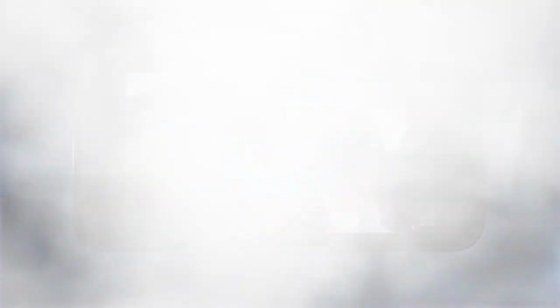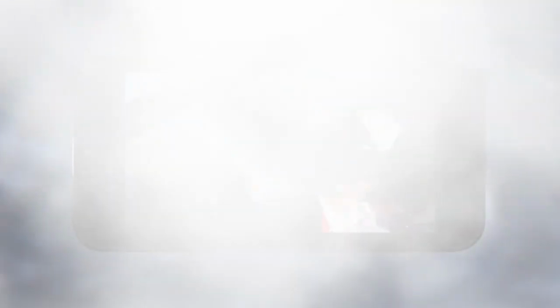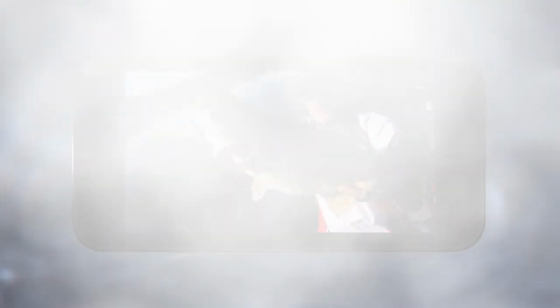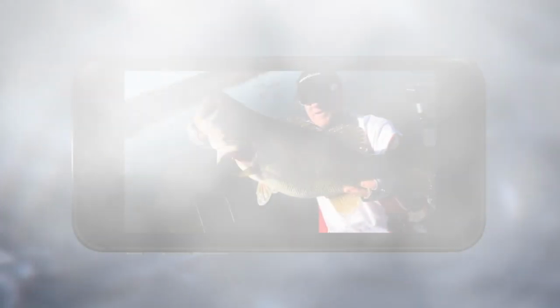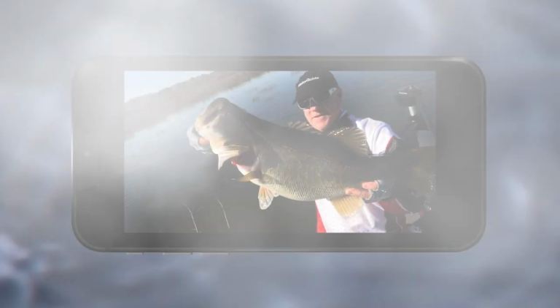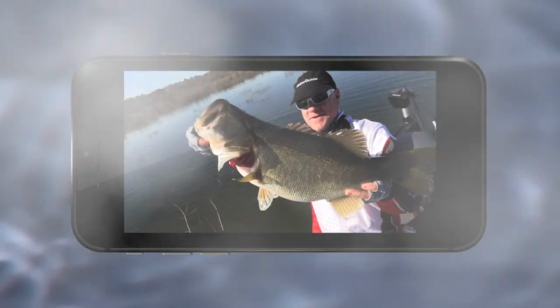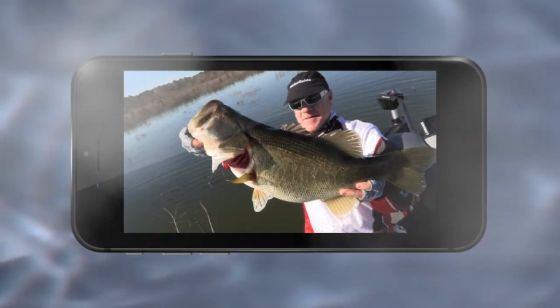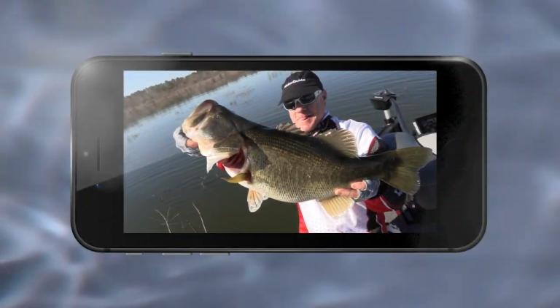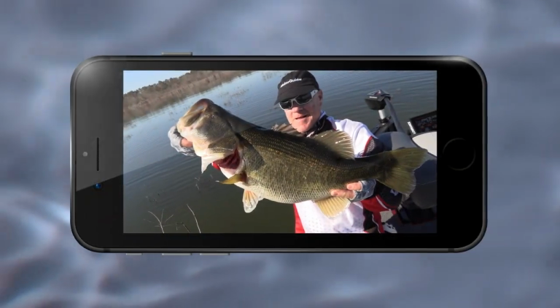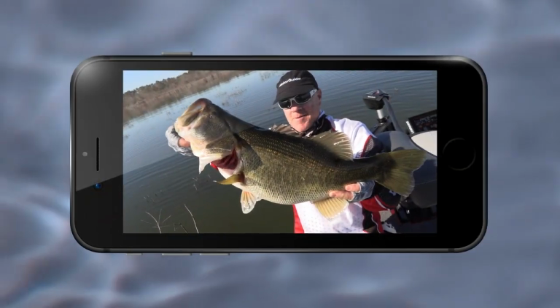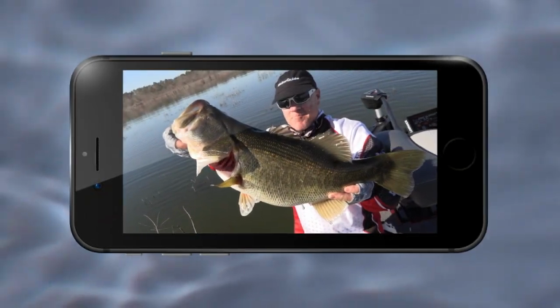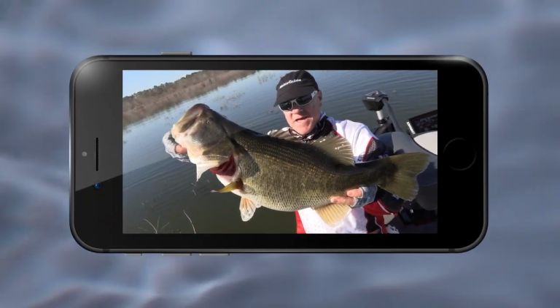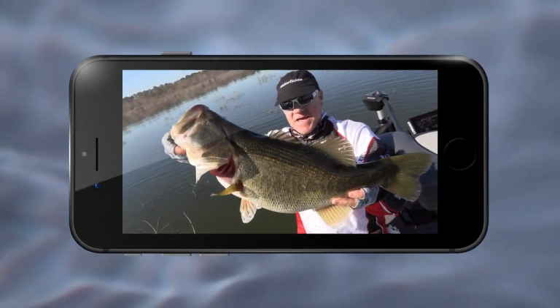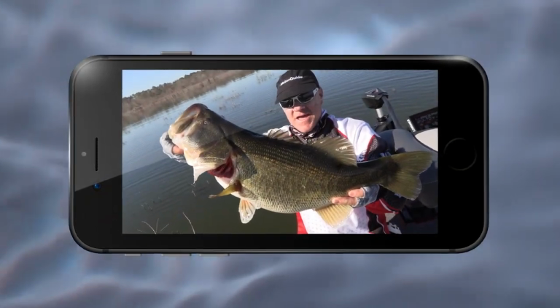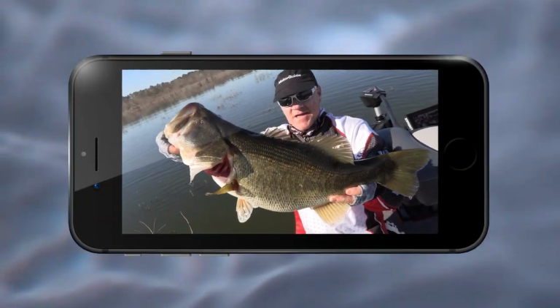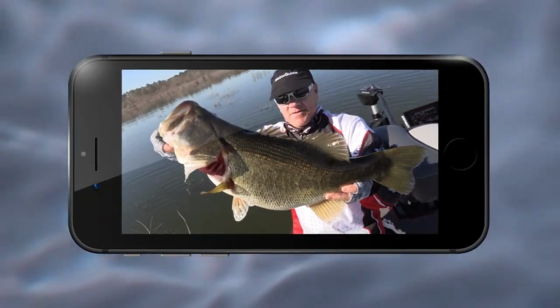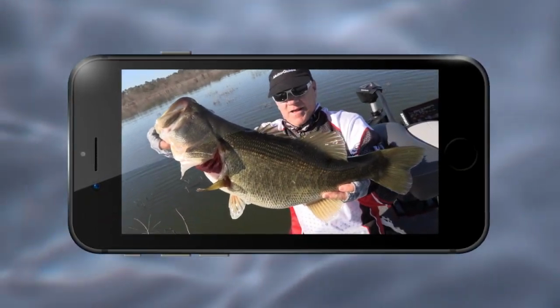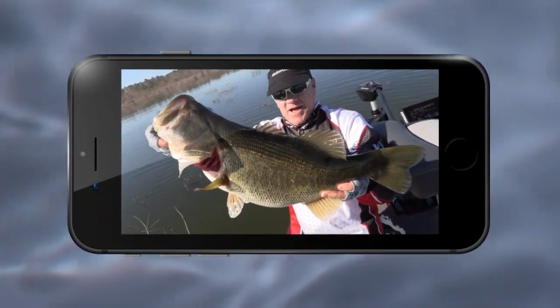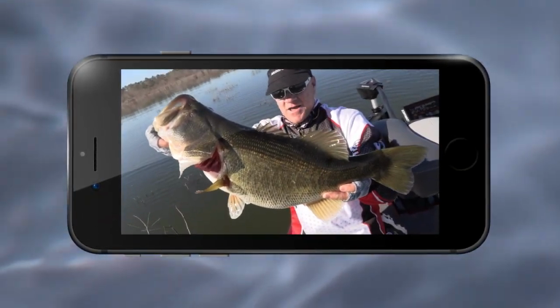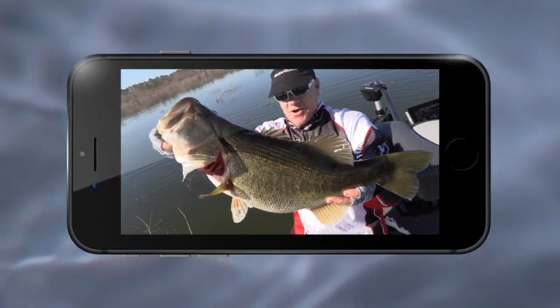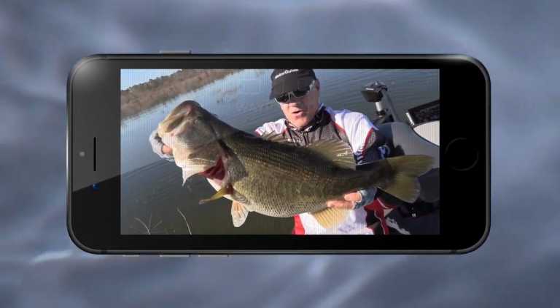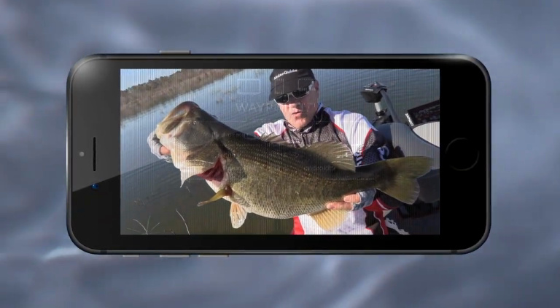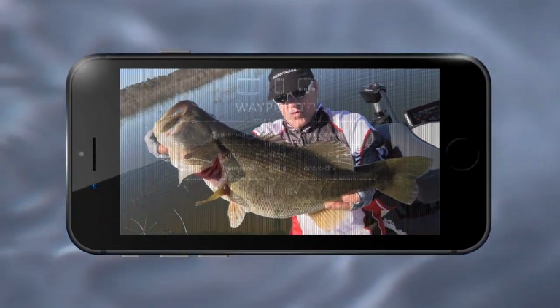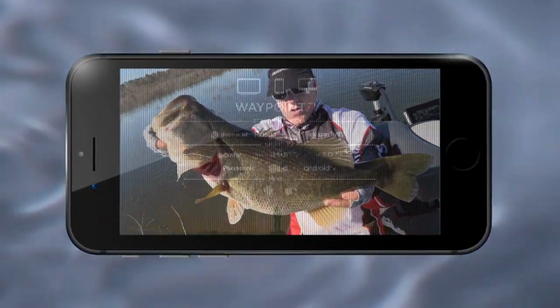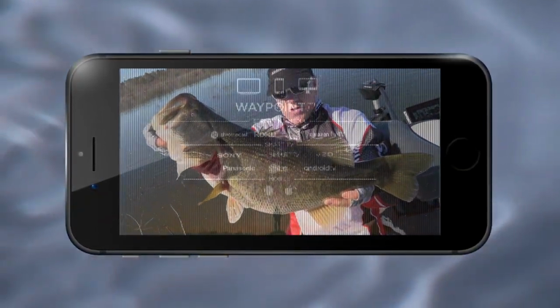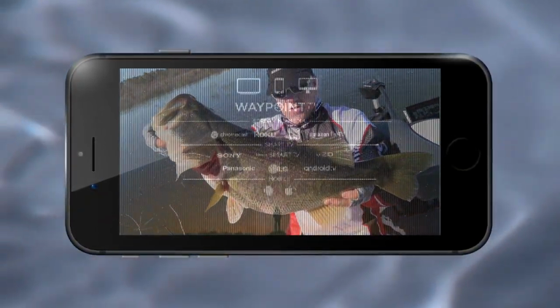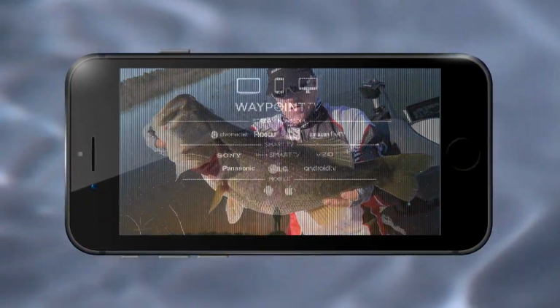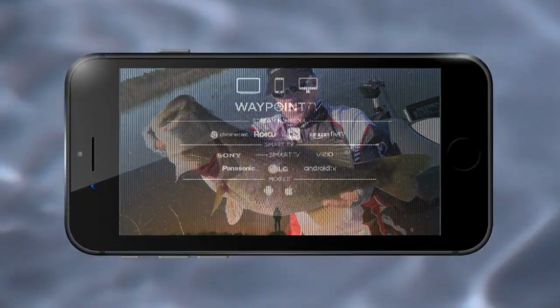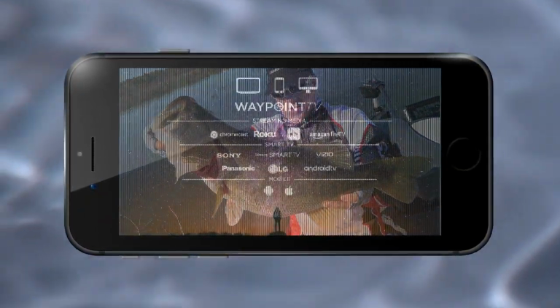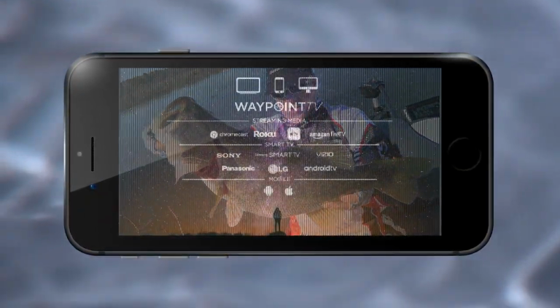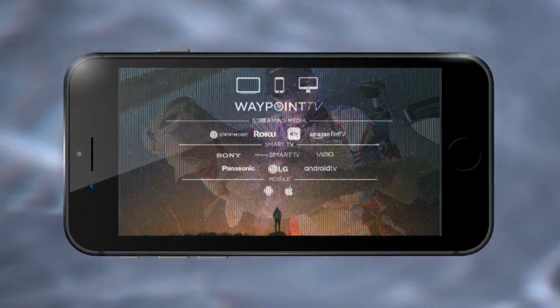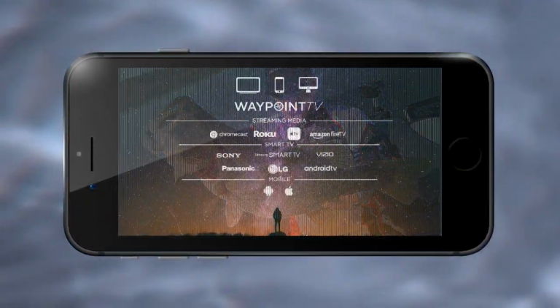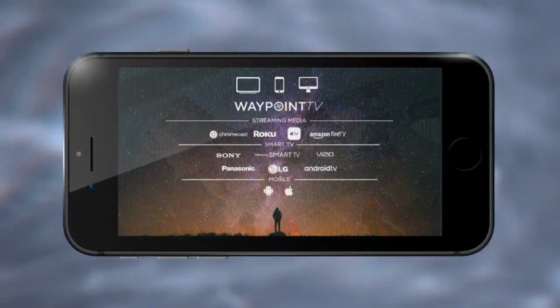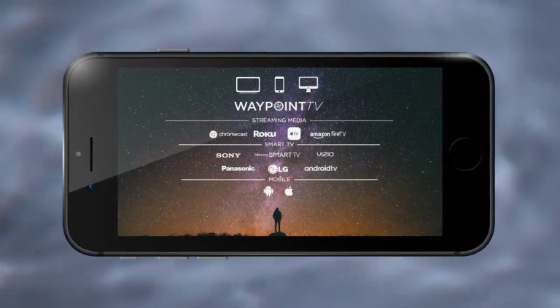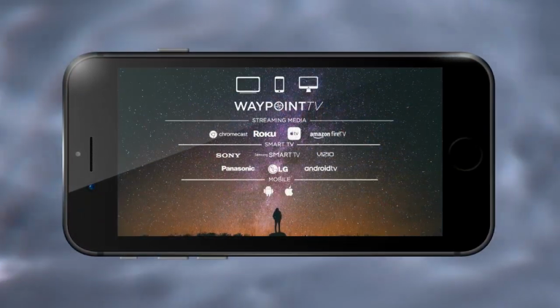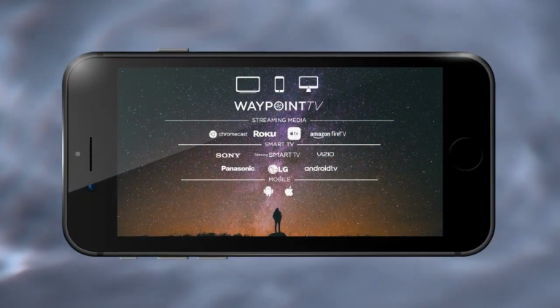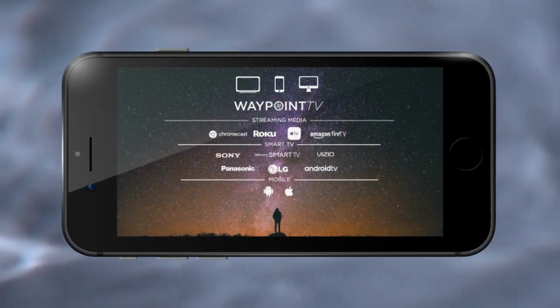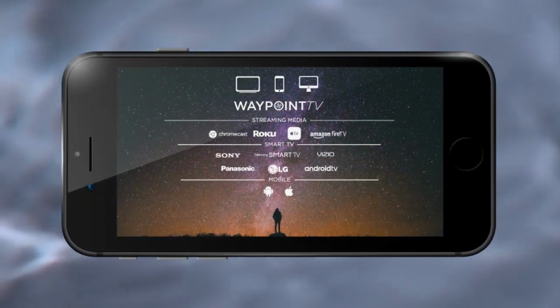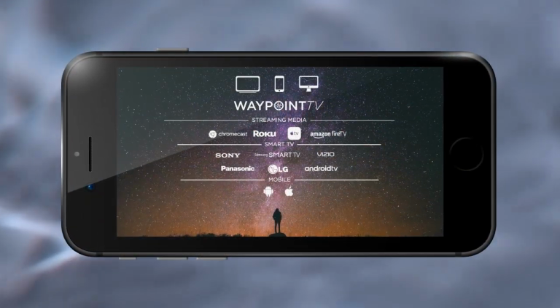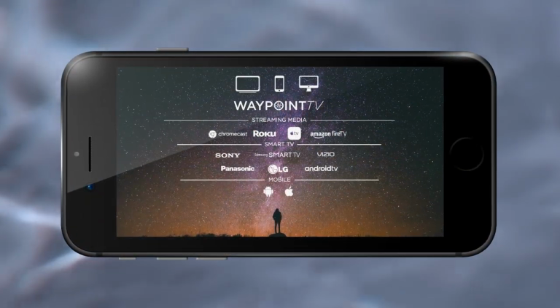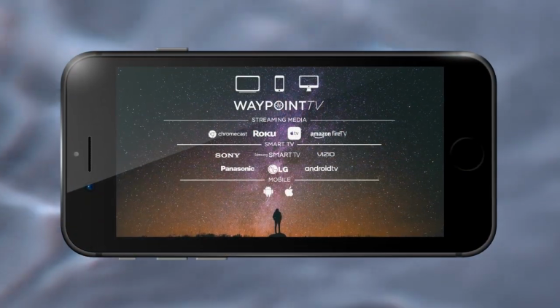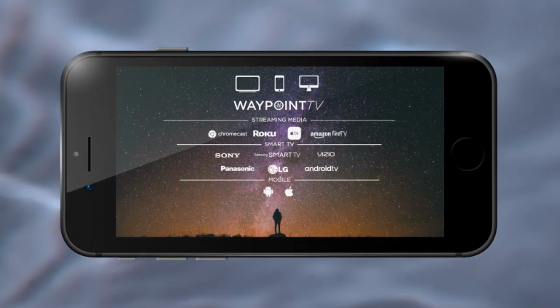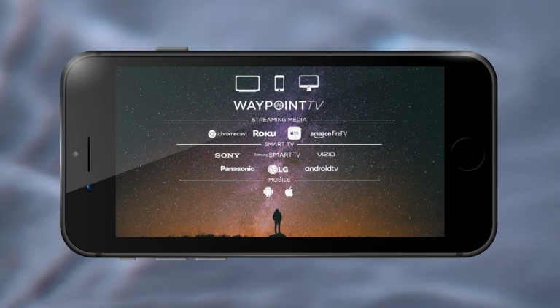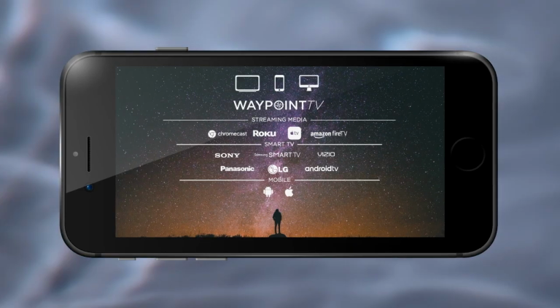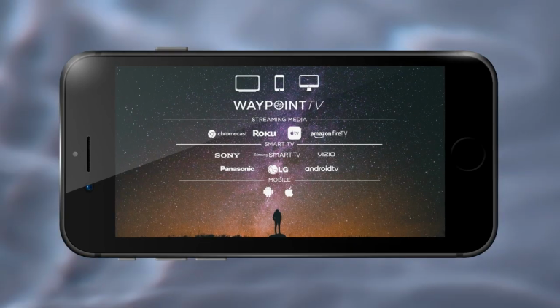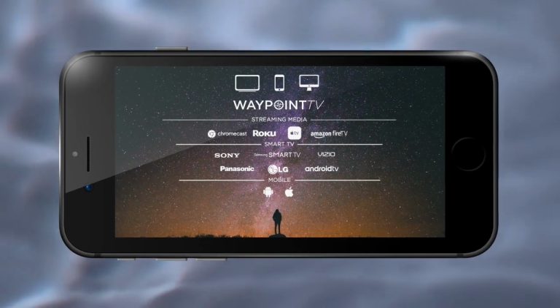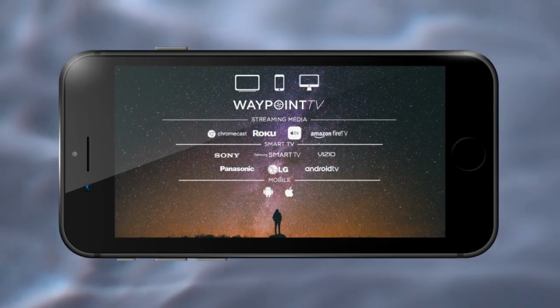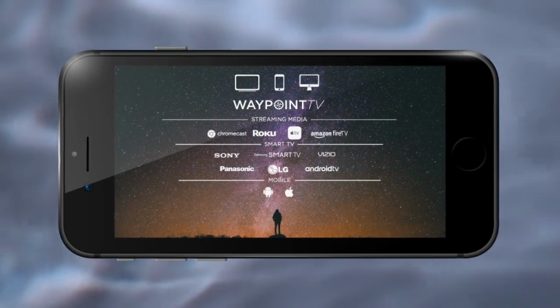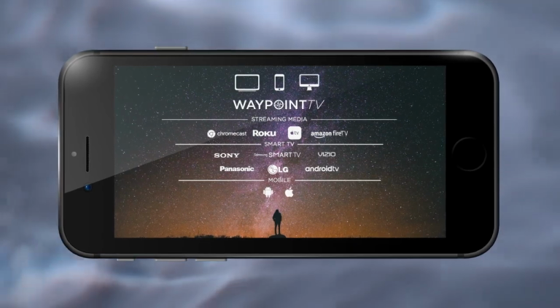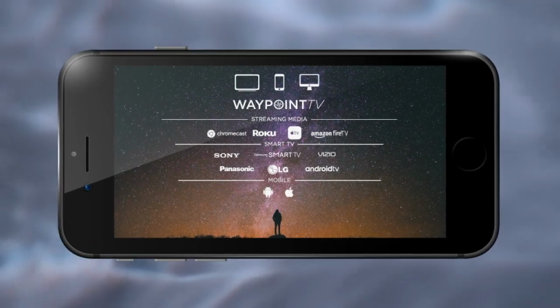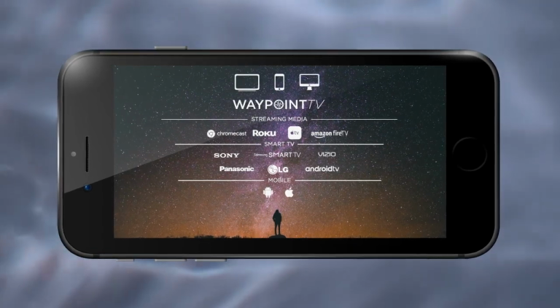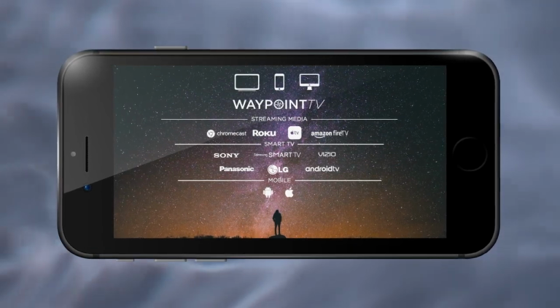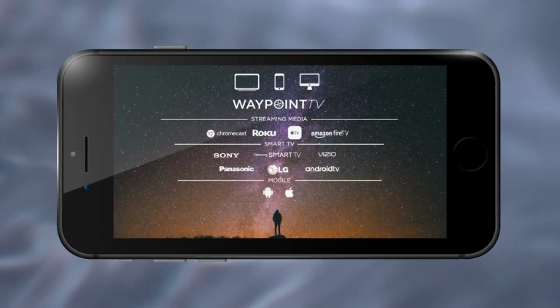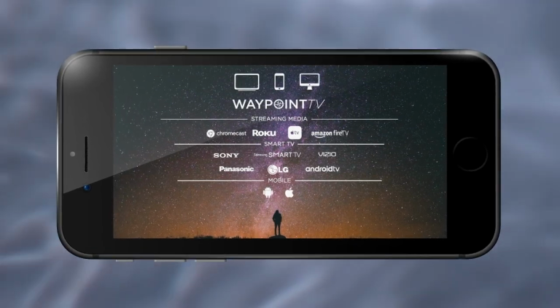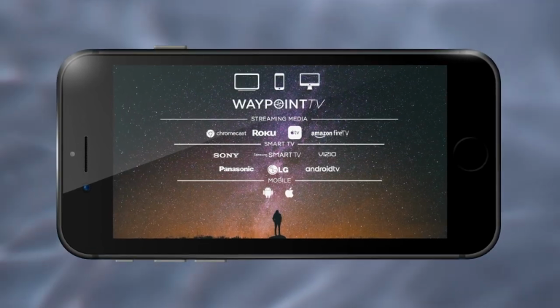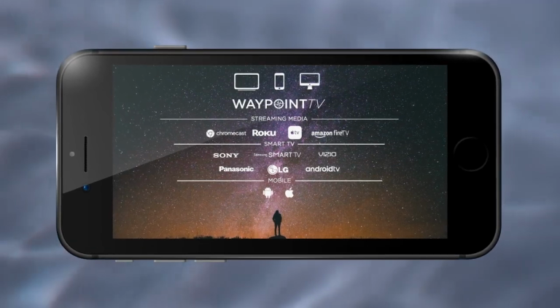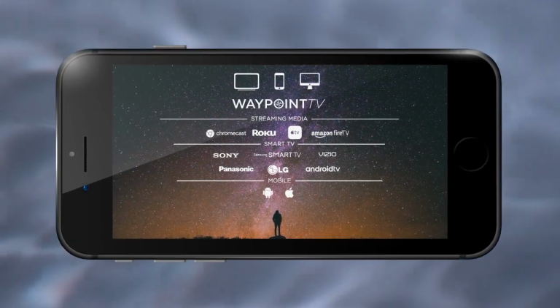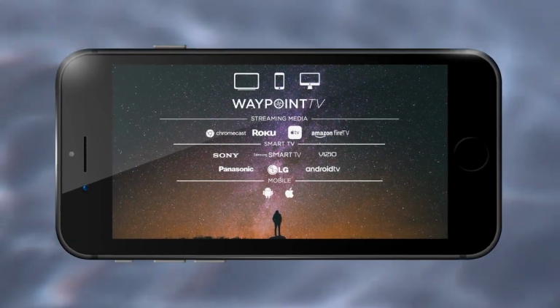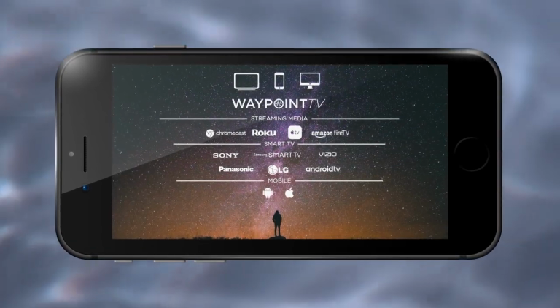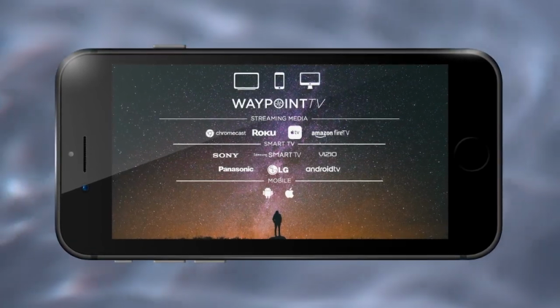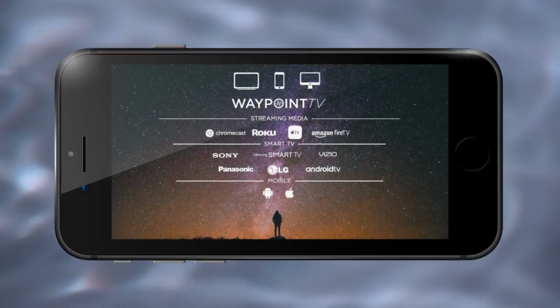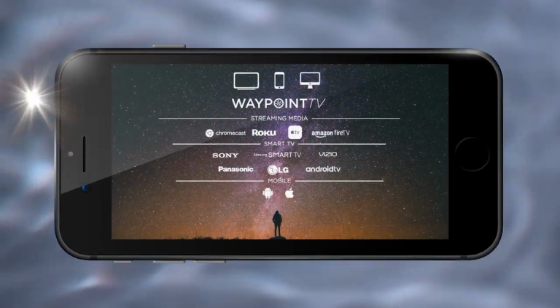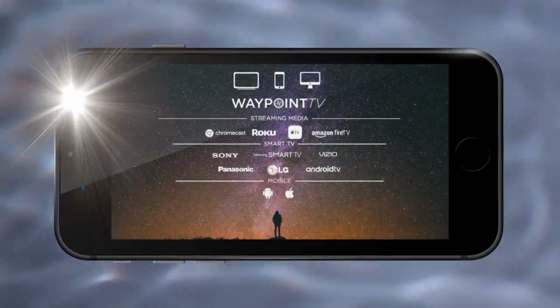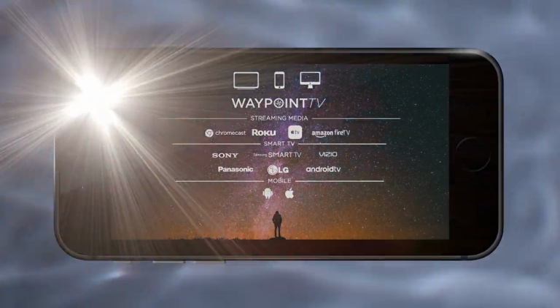Download the free Waypoint TV app to get all the latest episodes every week on your phone, tablet, computer, or smart TV. Watch our latest episode or catch up on past episodes on our website at letsfishtv.com. Be sure to hit the subscribe button on our YouTube channel, like us on Facebook, and follow us on Twitter for new fishing videos every day.